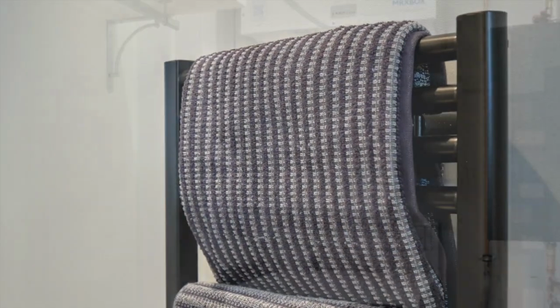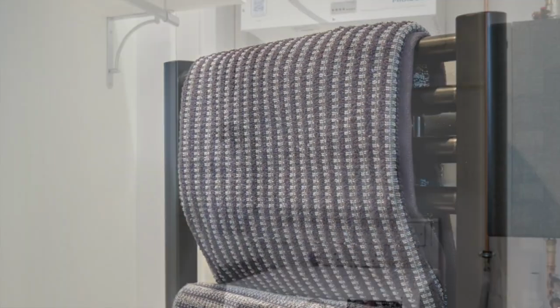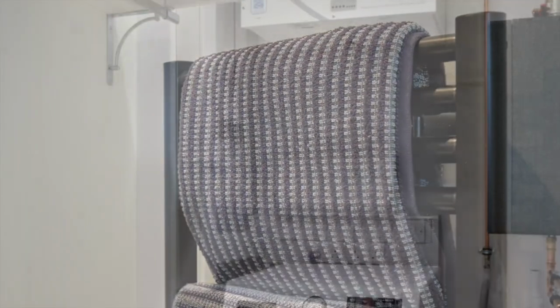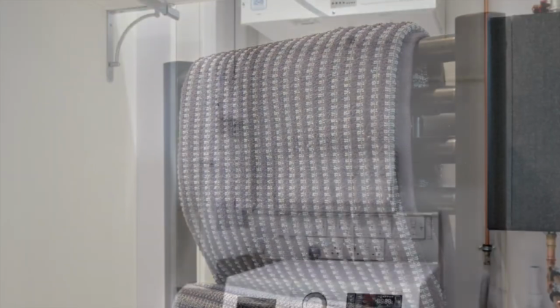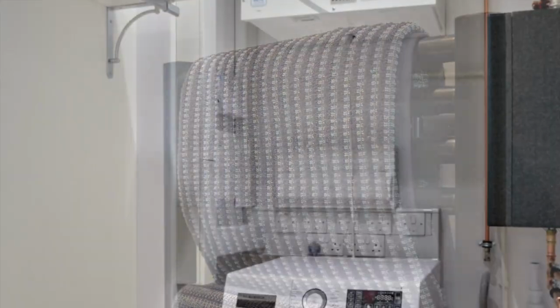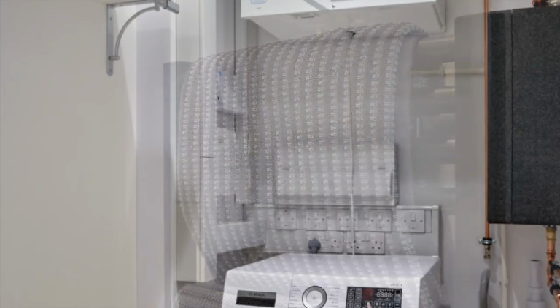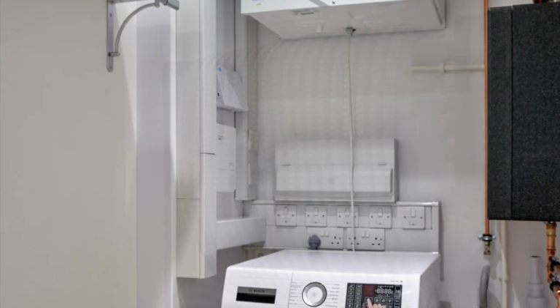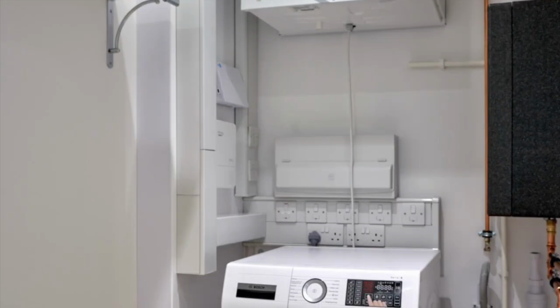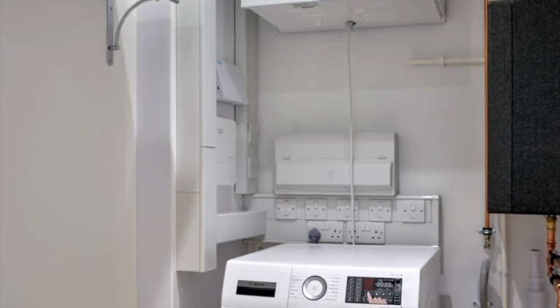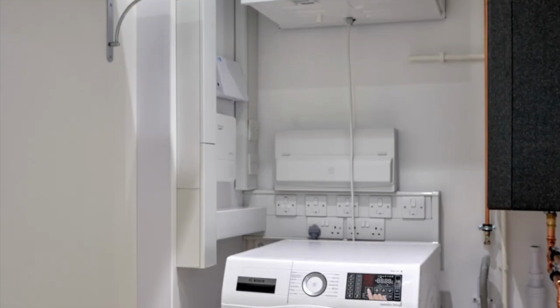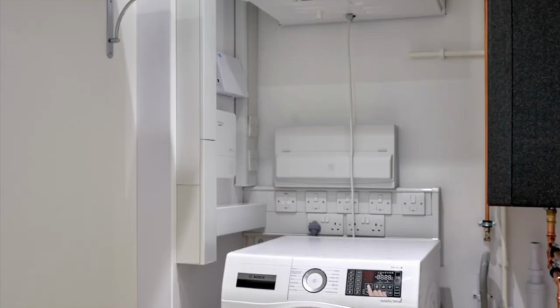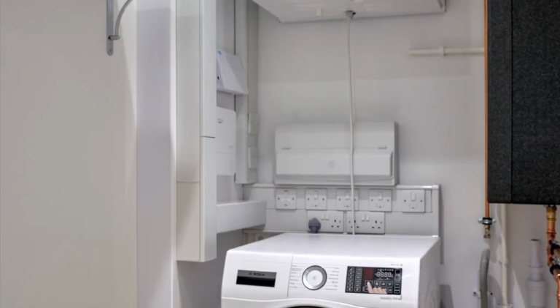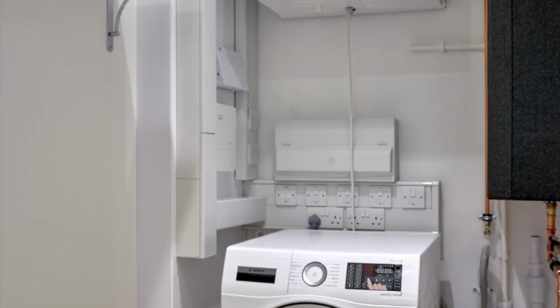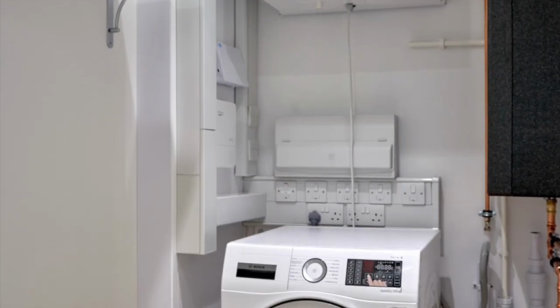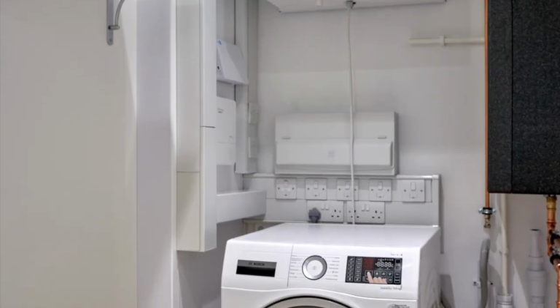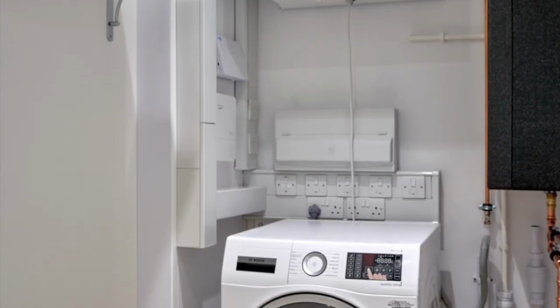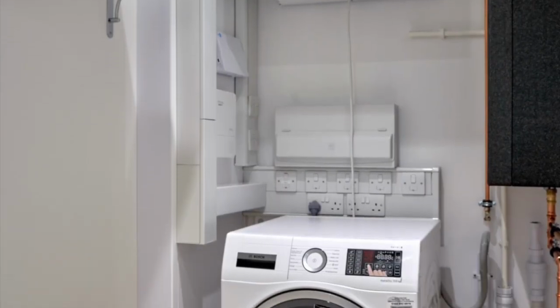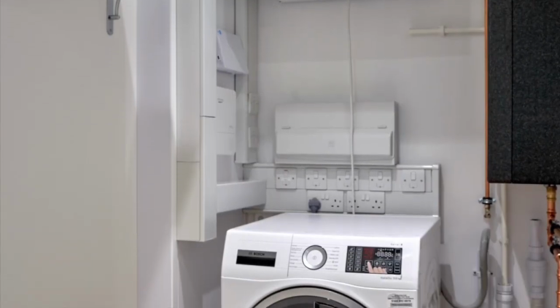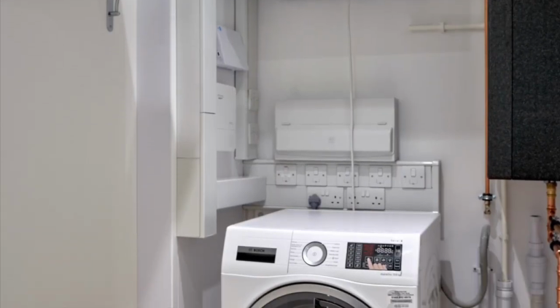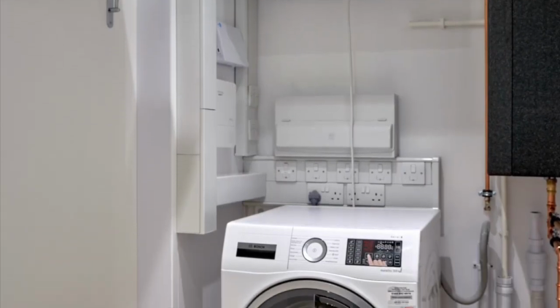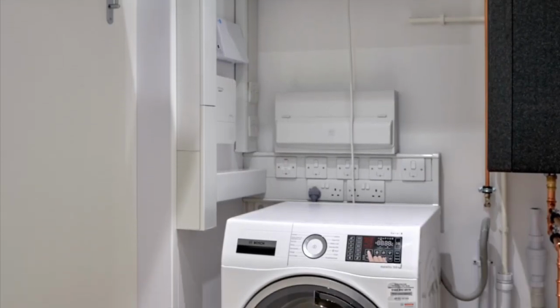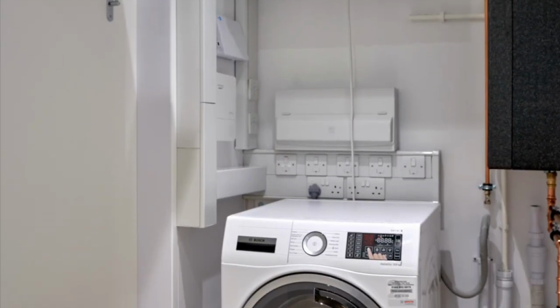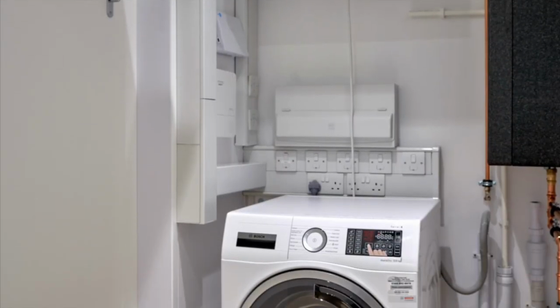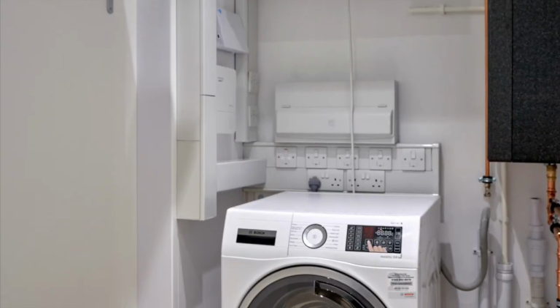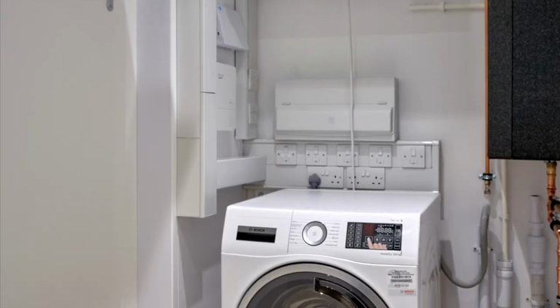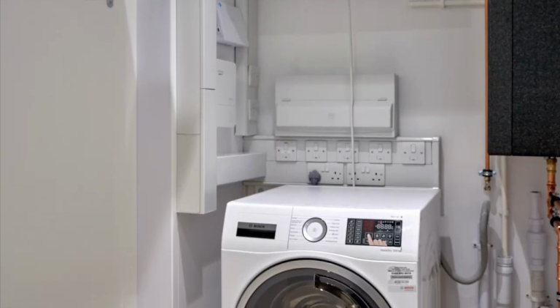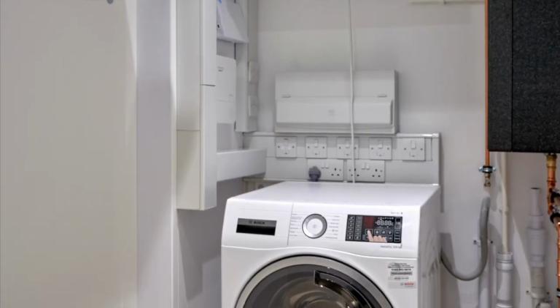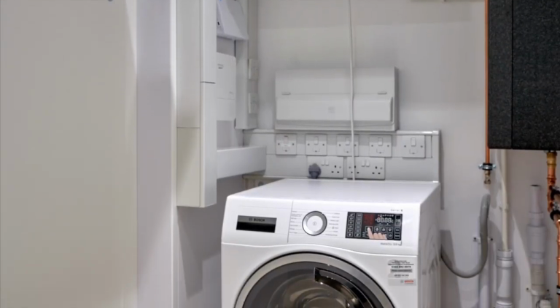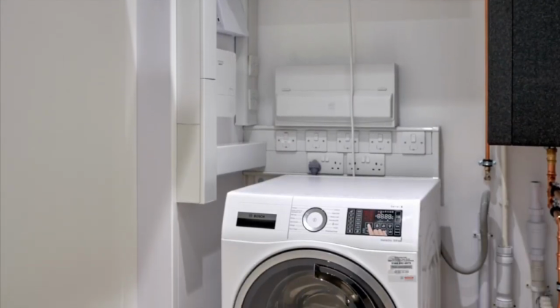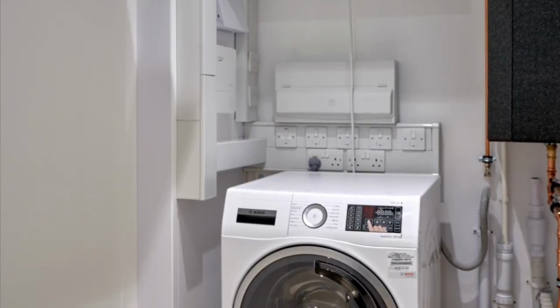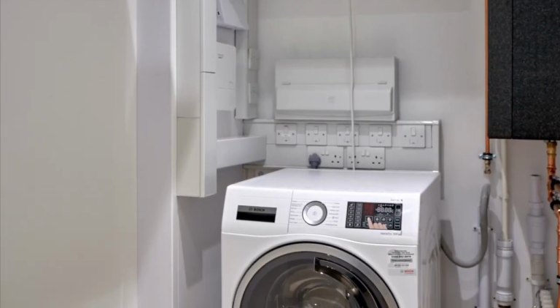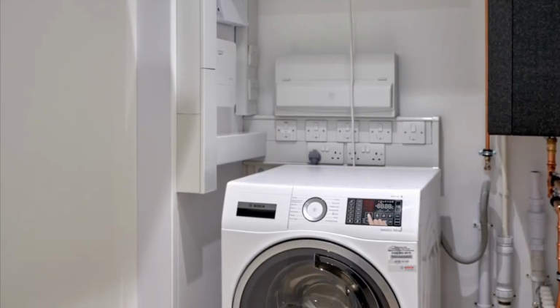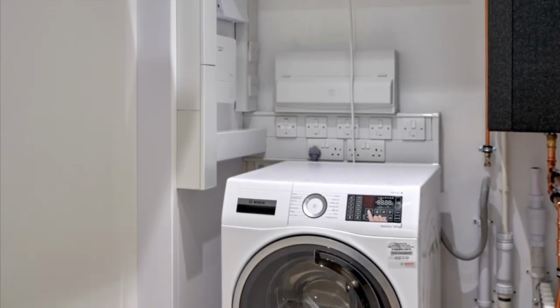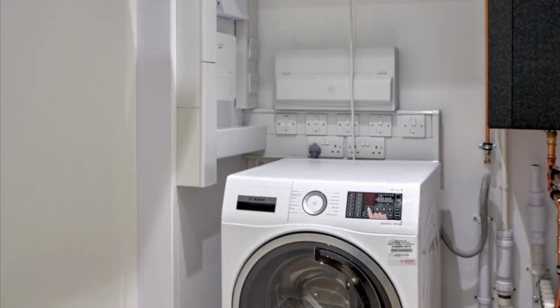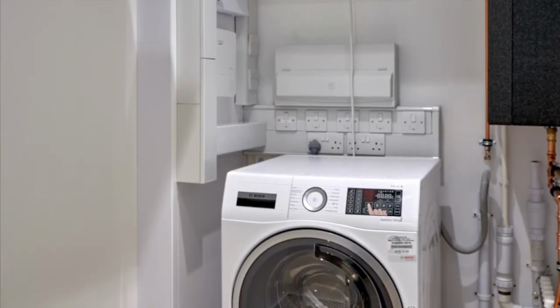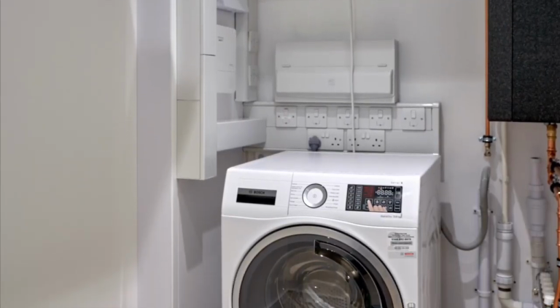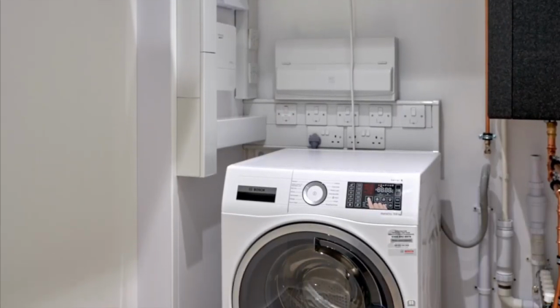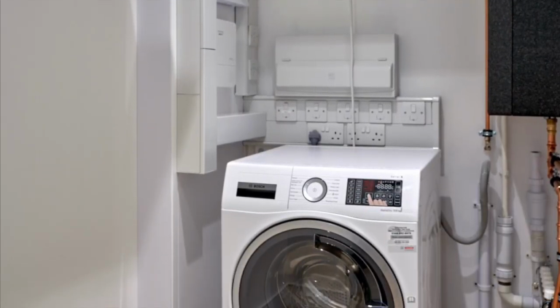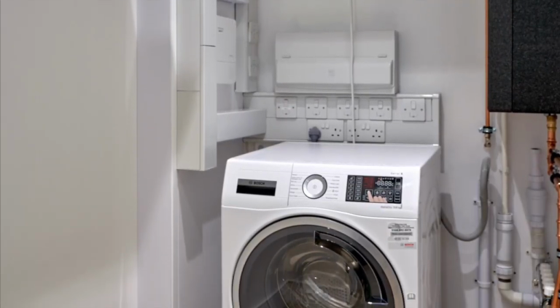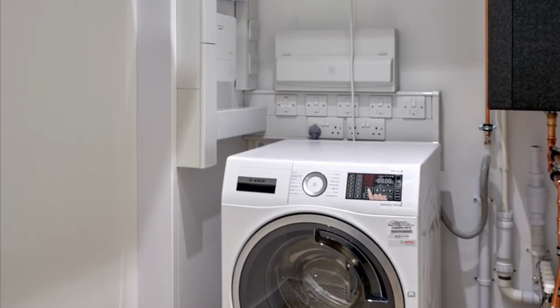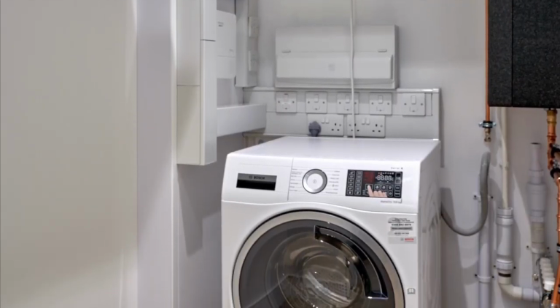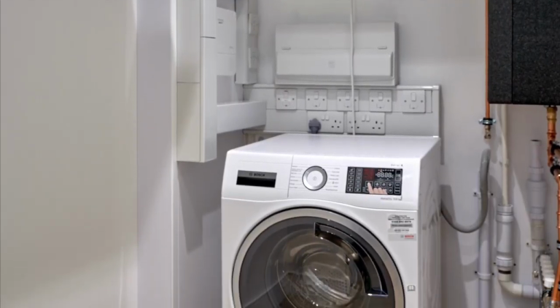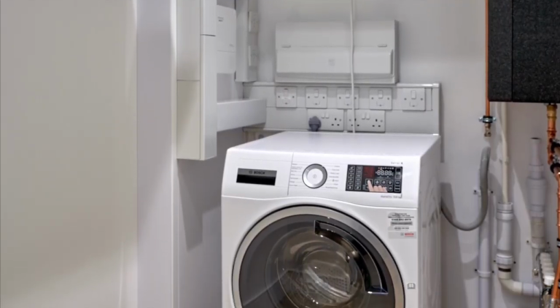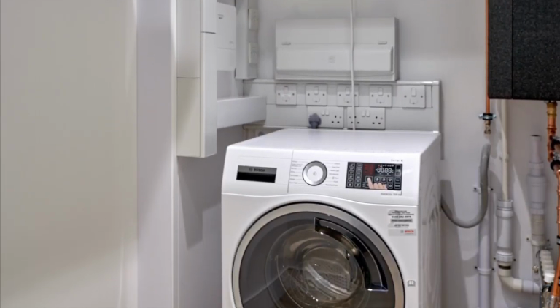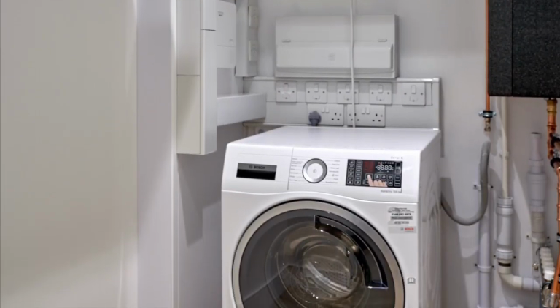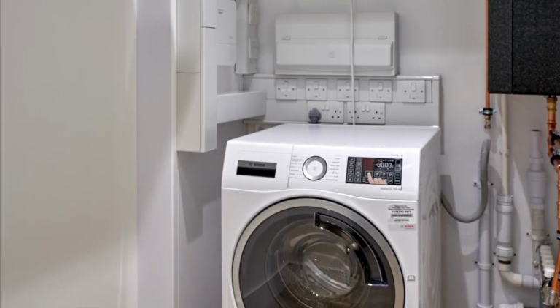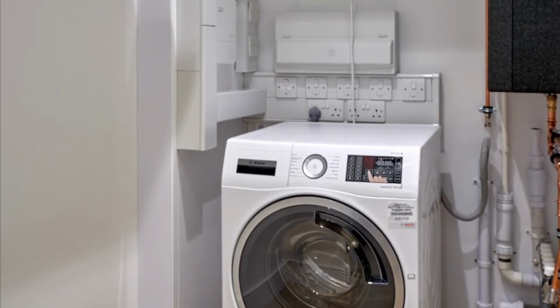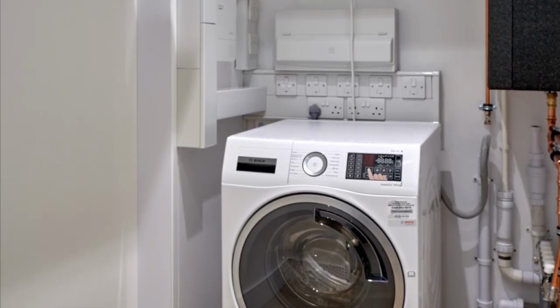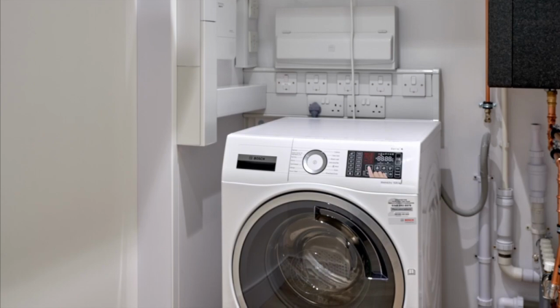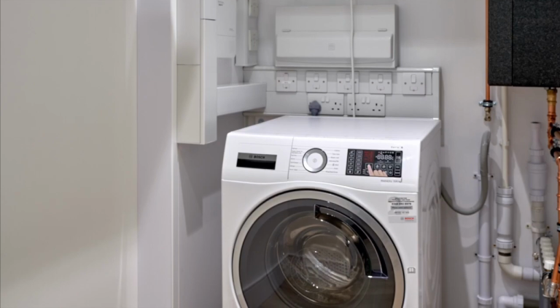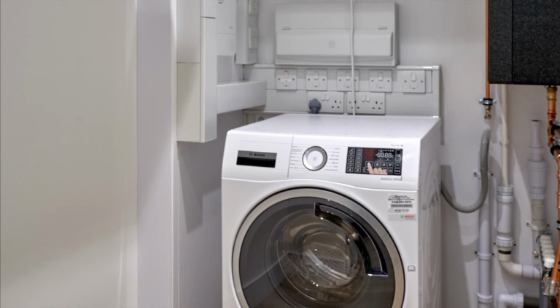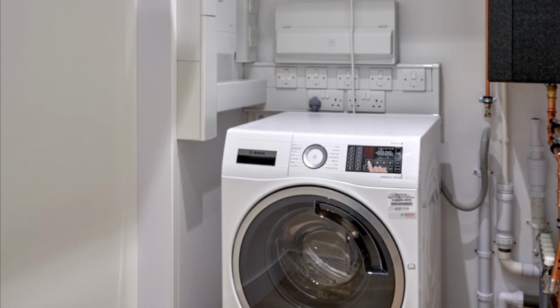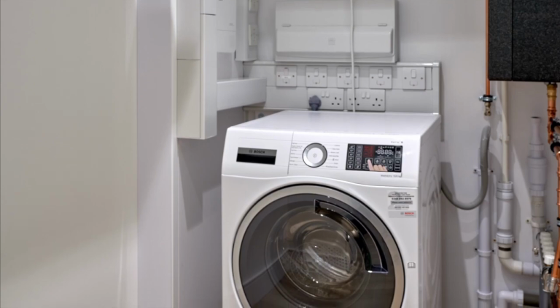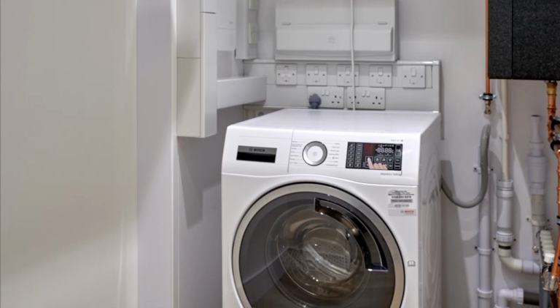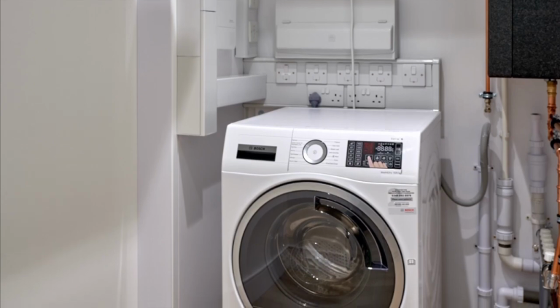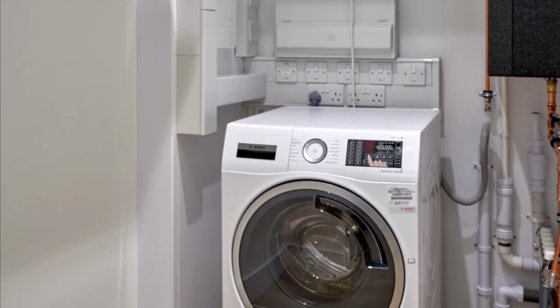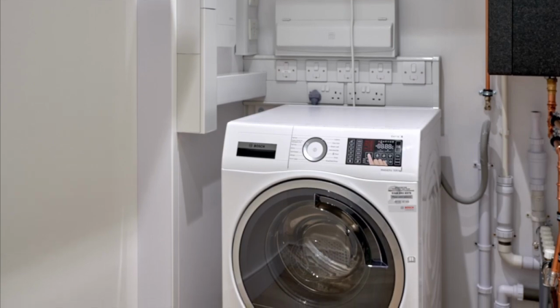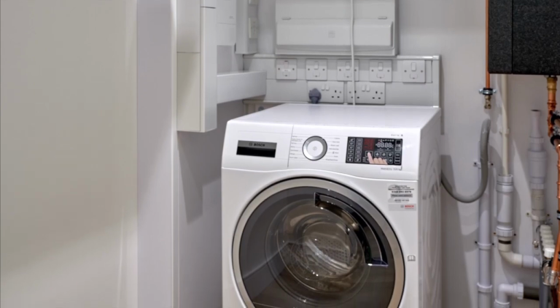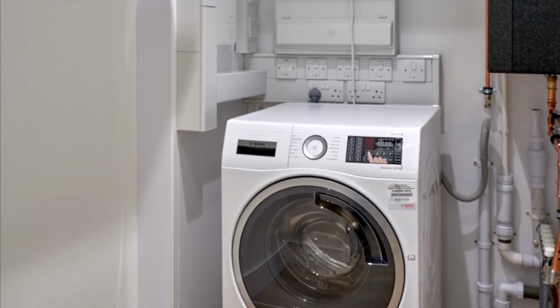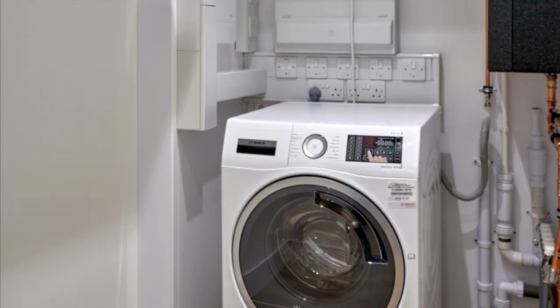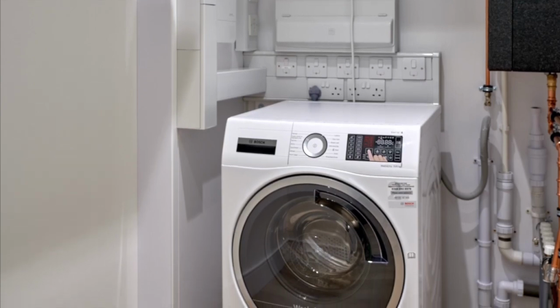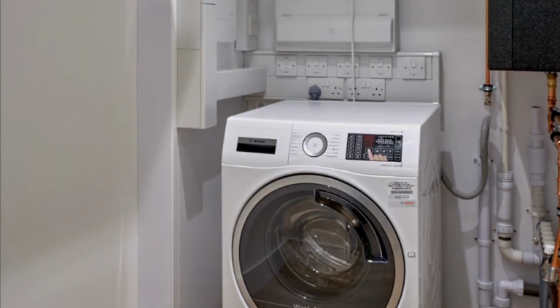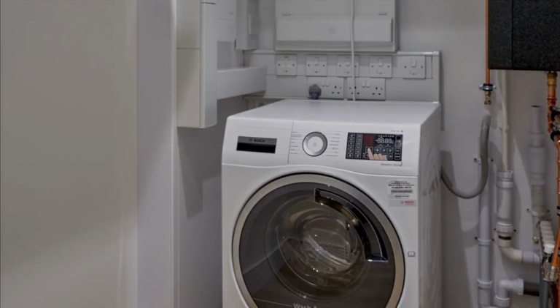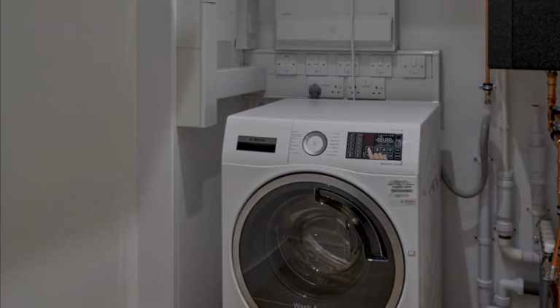Last but not least, all of our Manhattan homes are inclusive of a washer-dryer provided in our very spacious utility room.